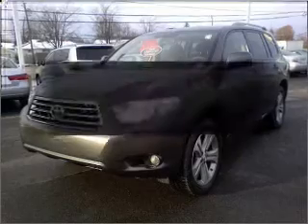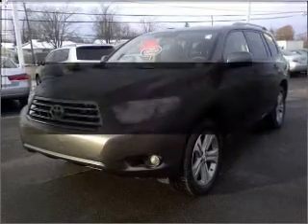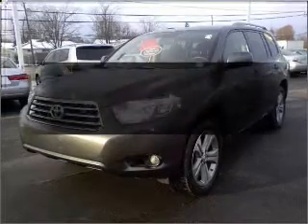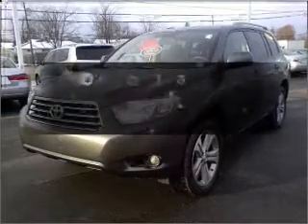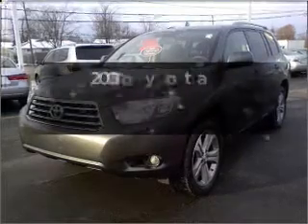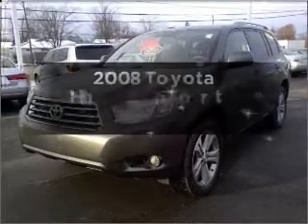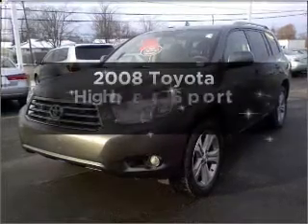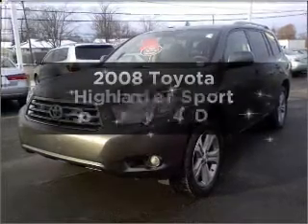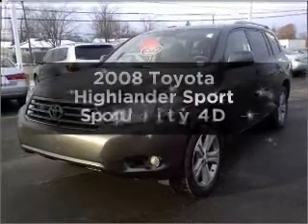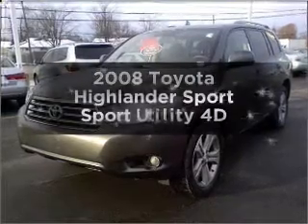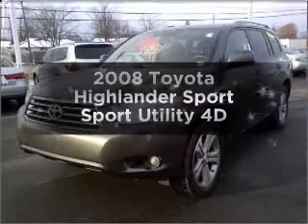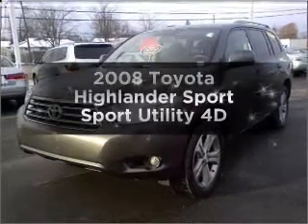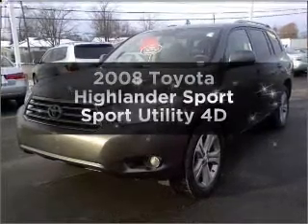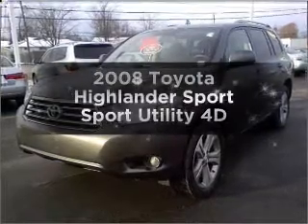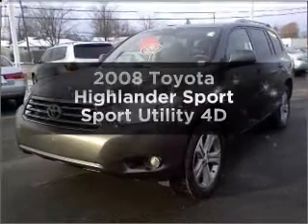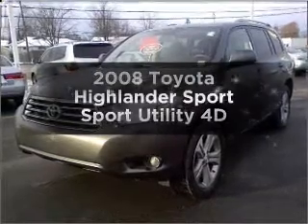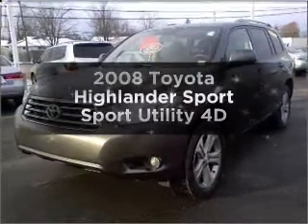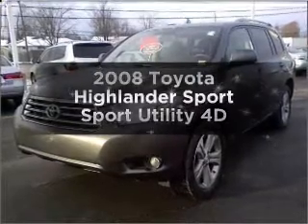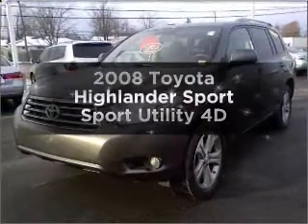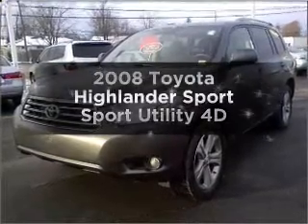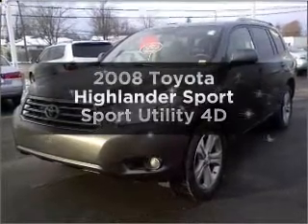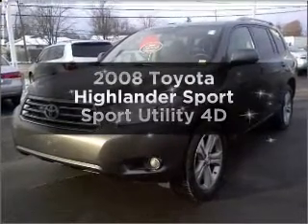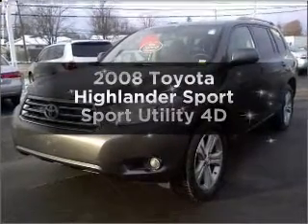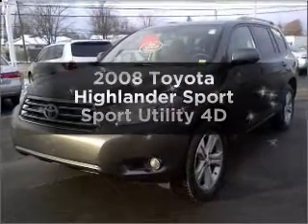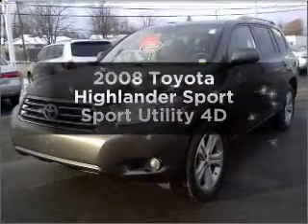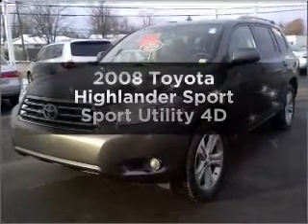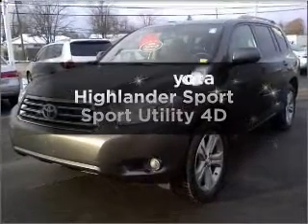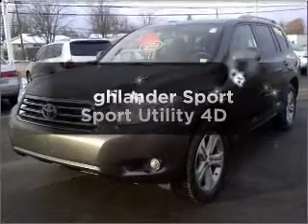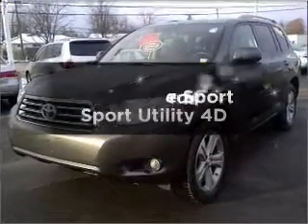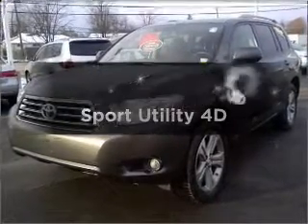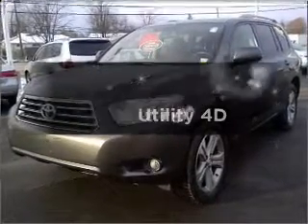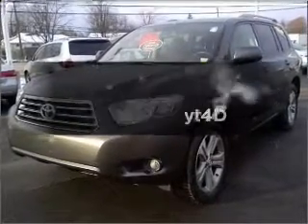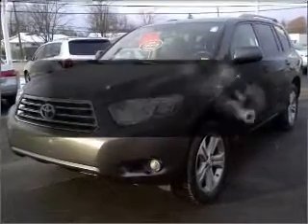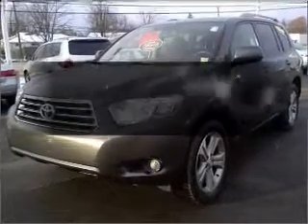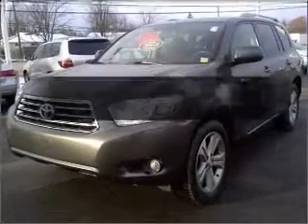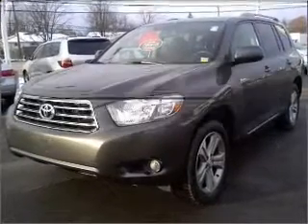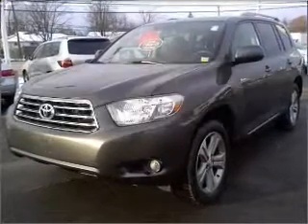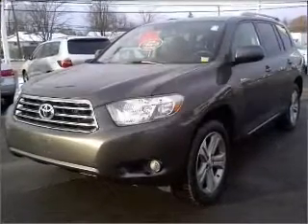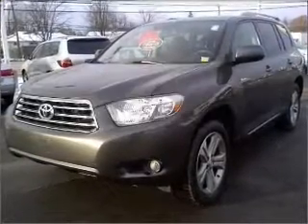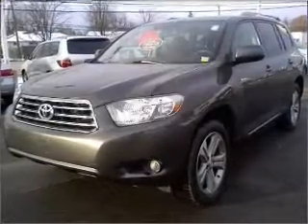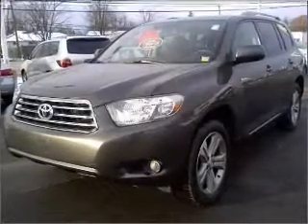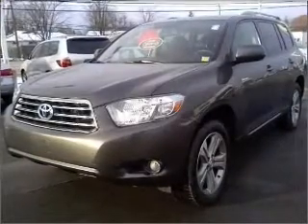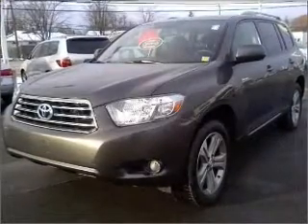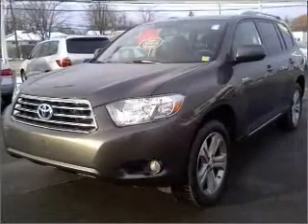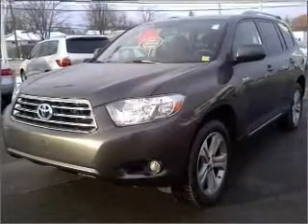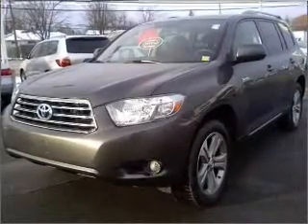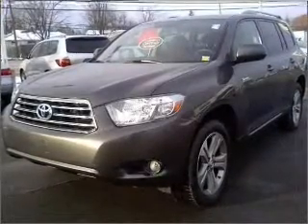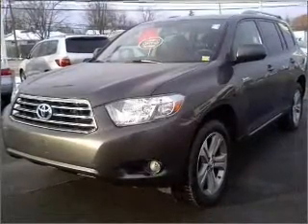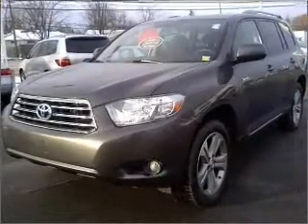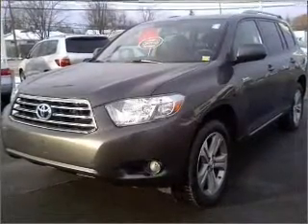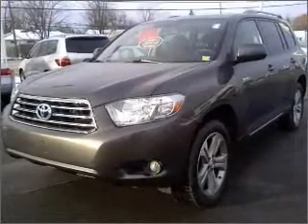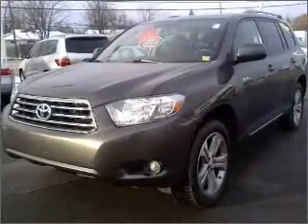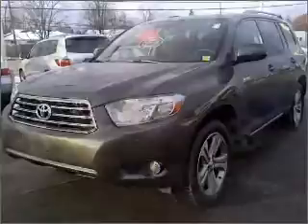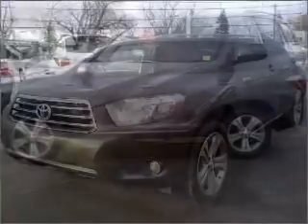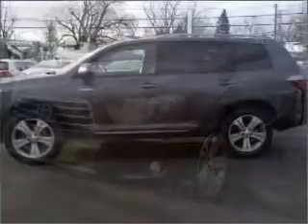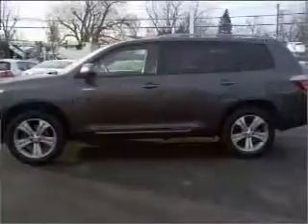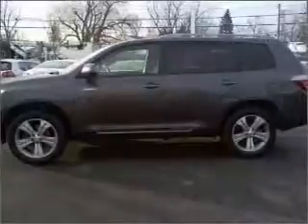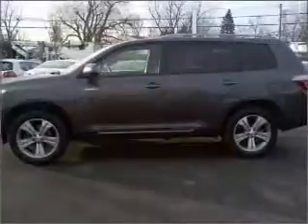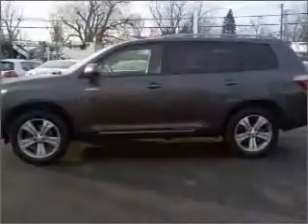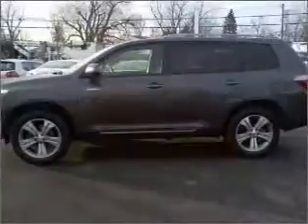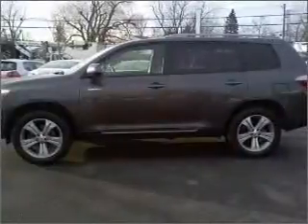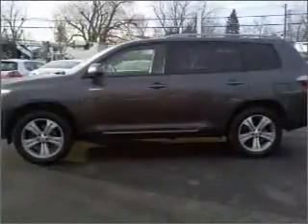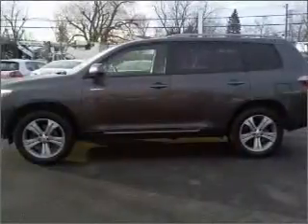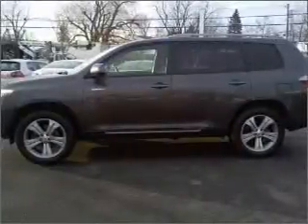Introducing the 2008 Toyota Highlander. If you're looking for an automobile with great attributes, look no further.